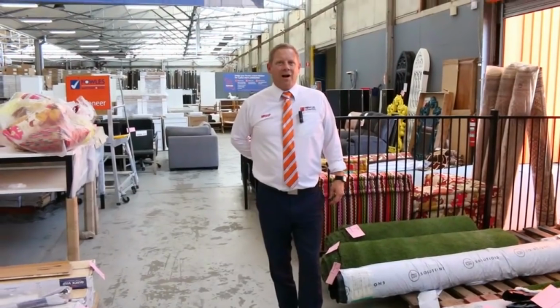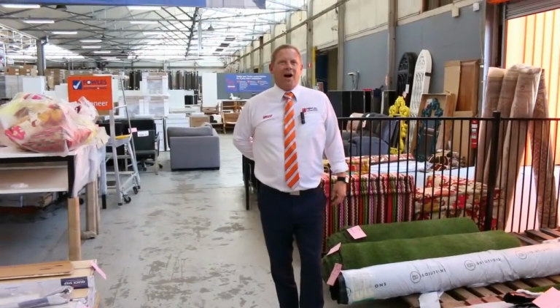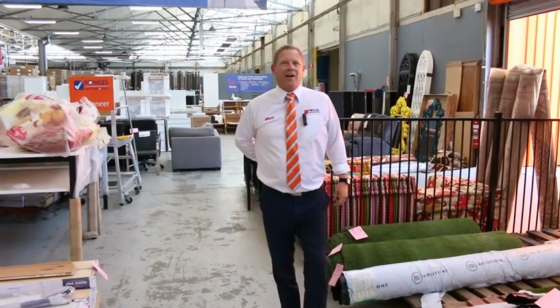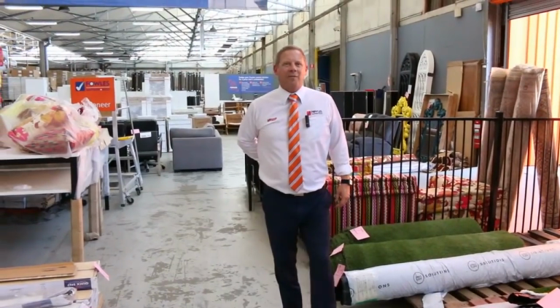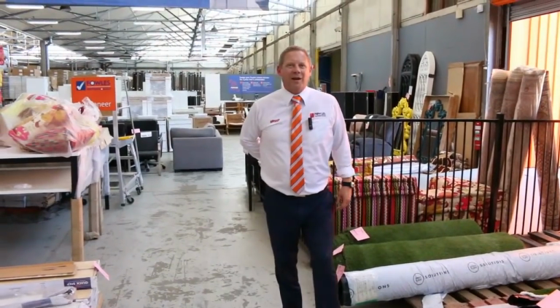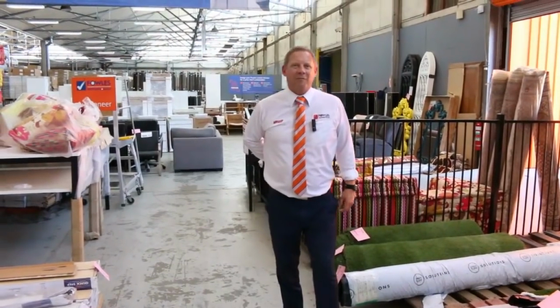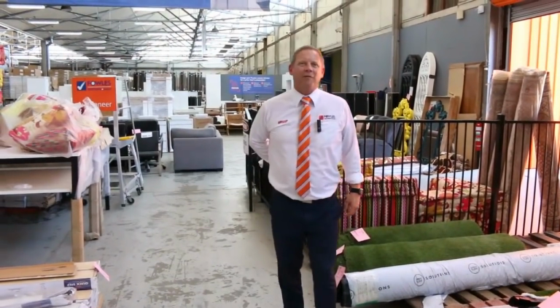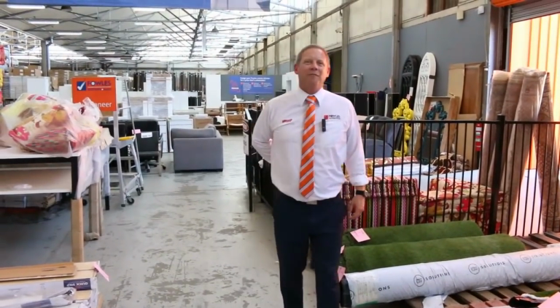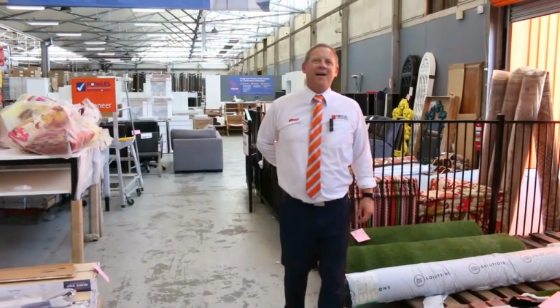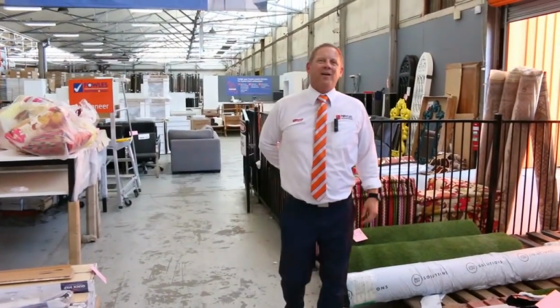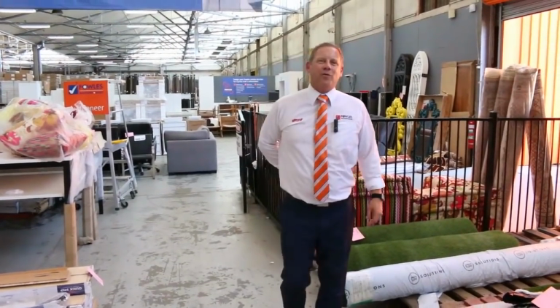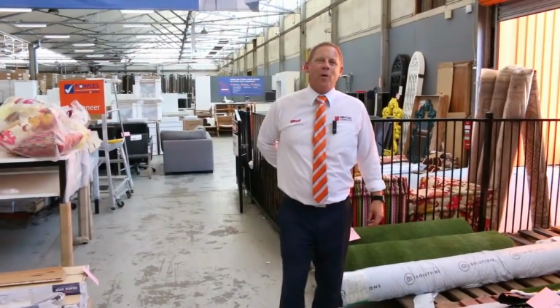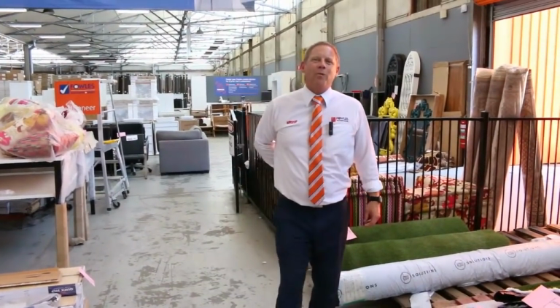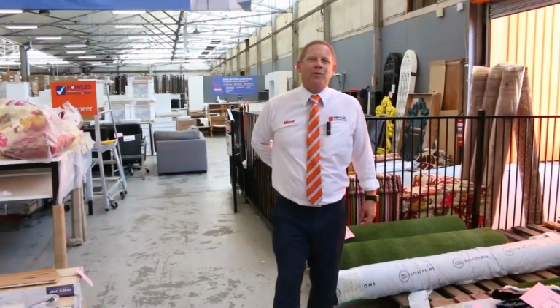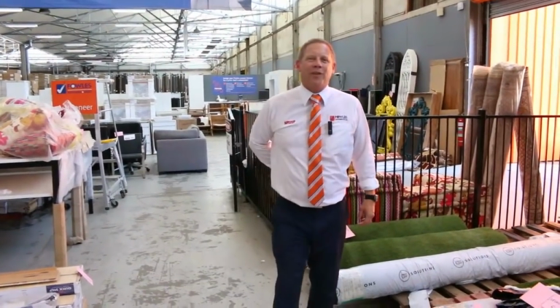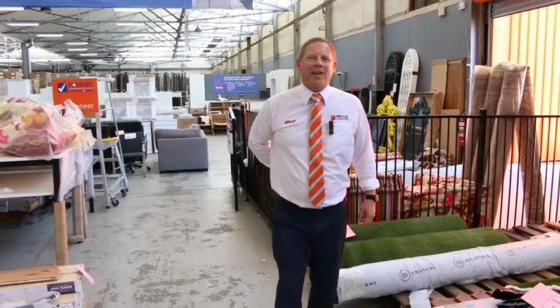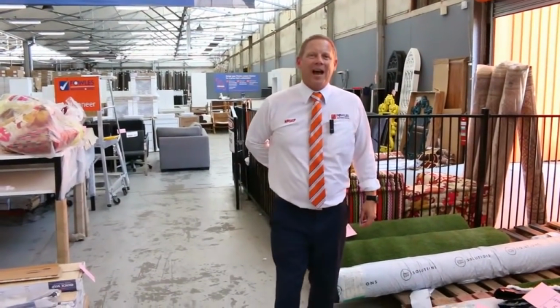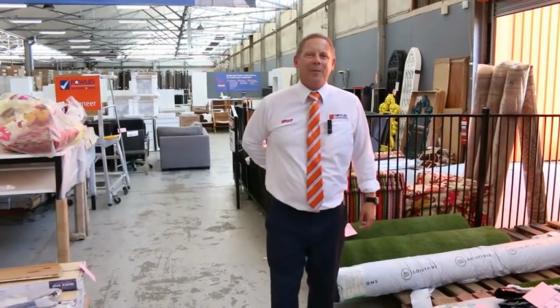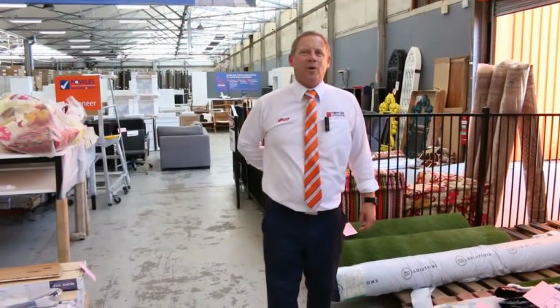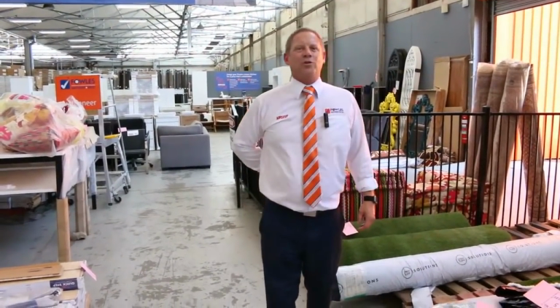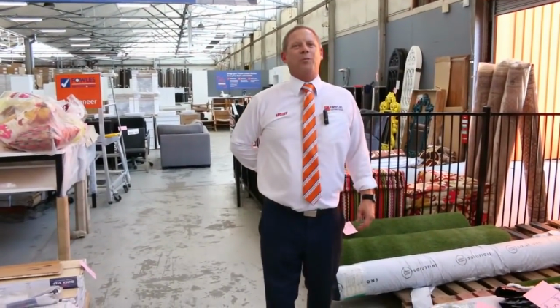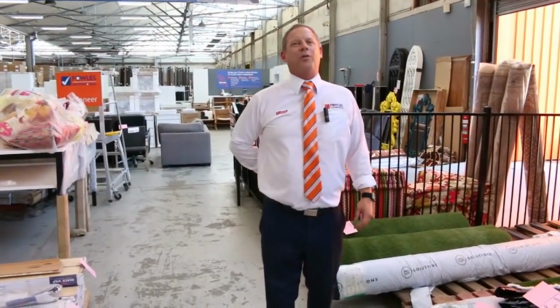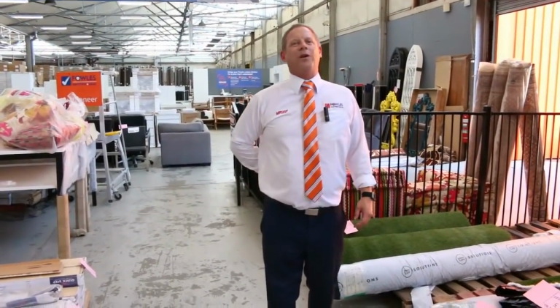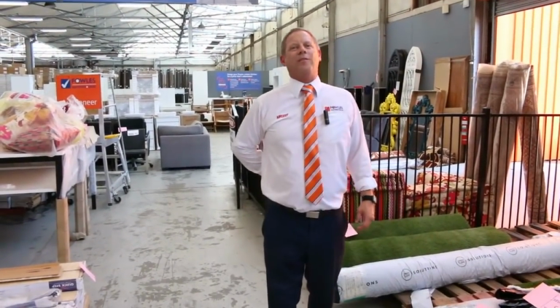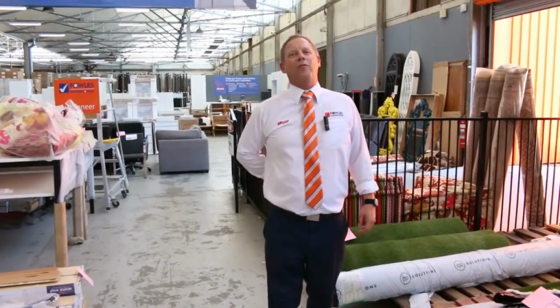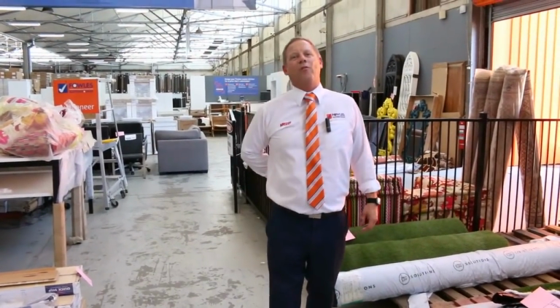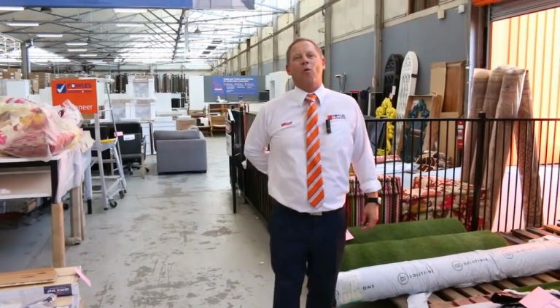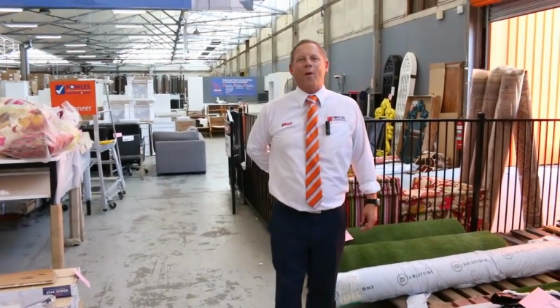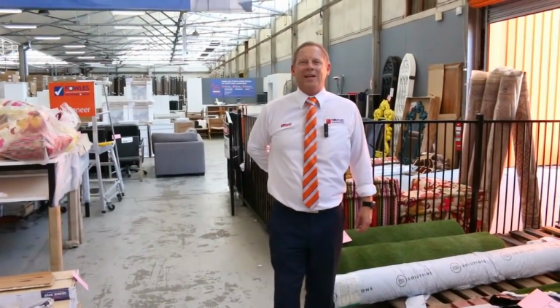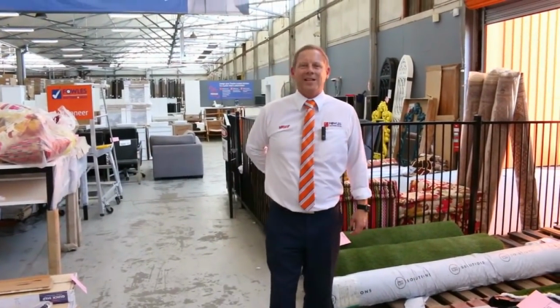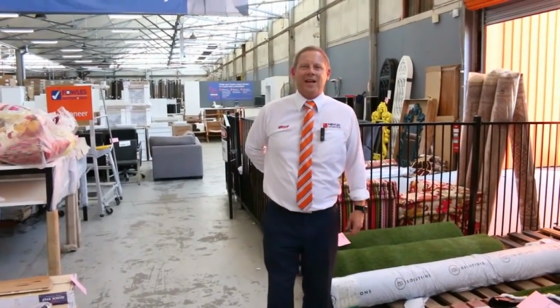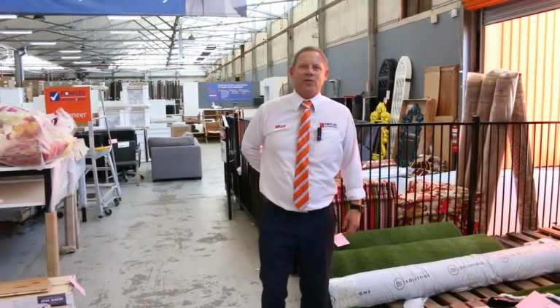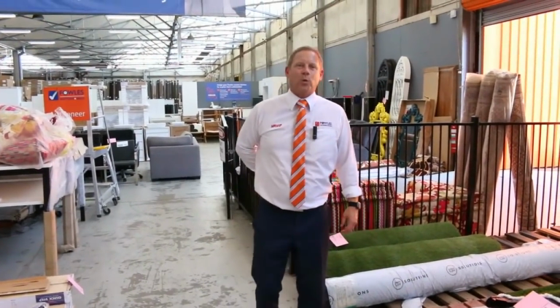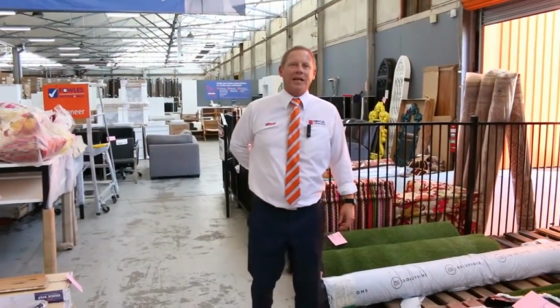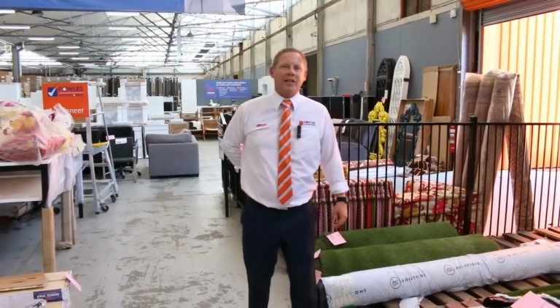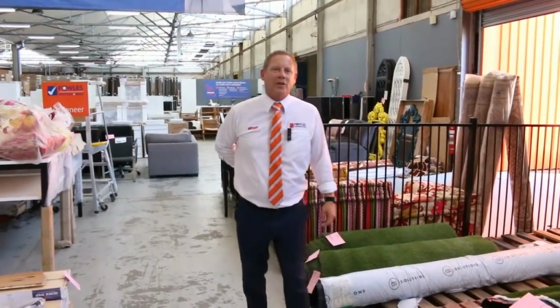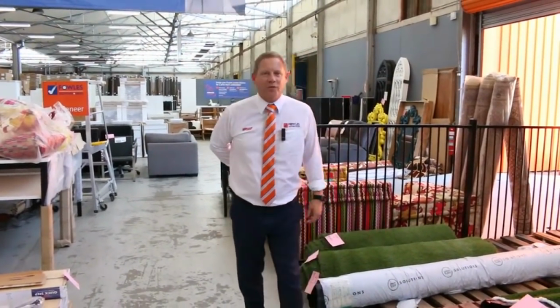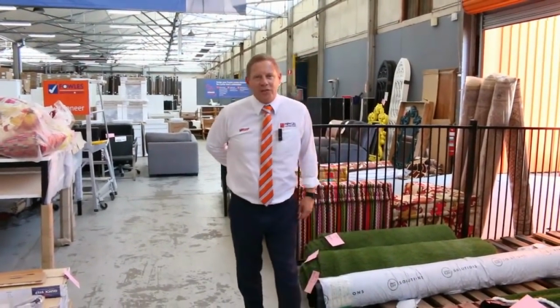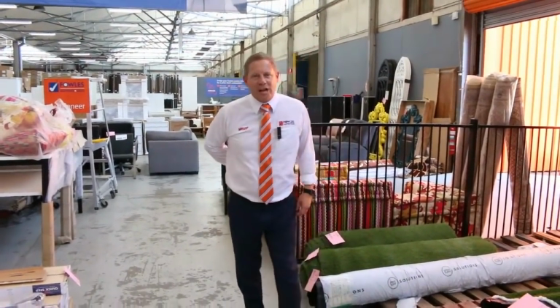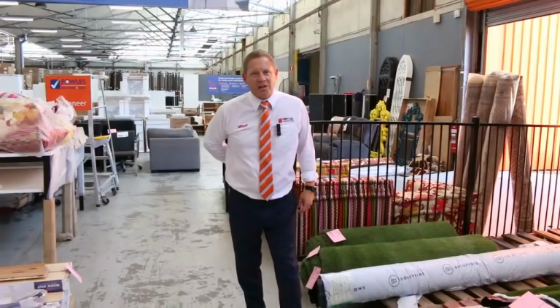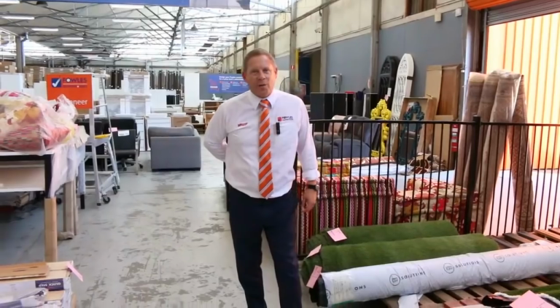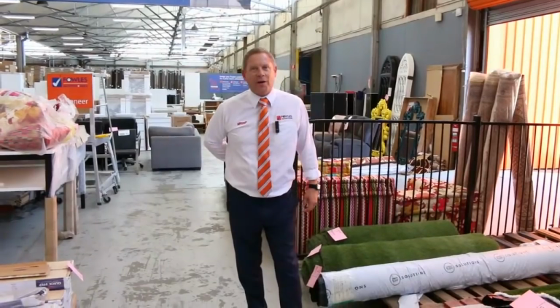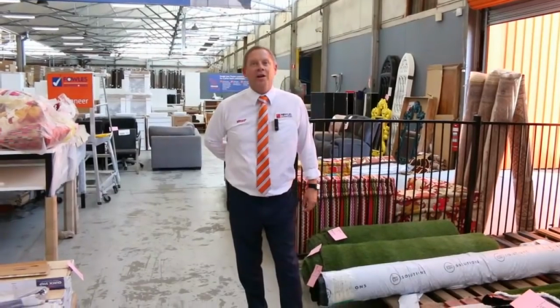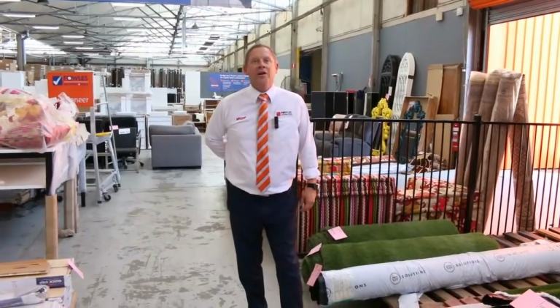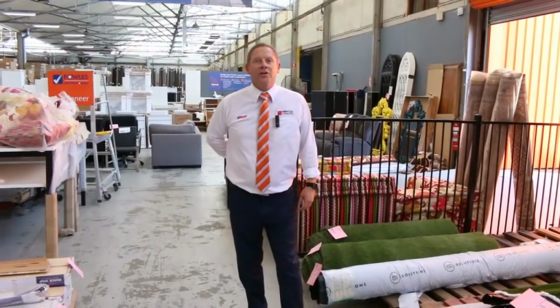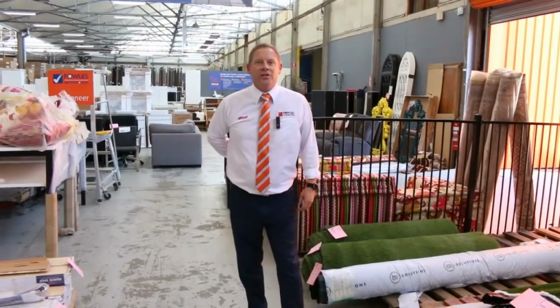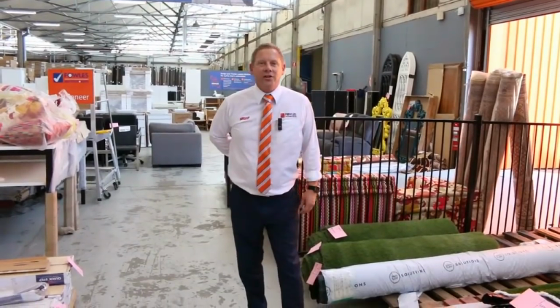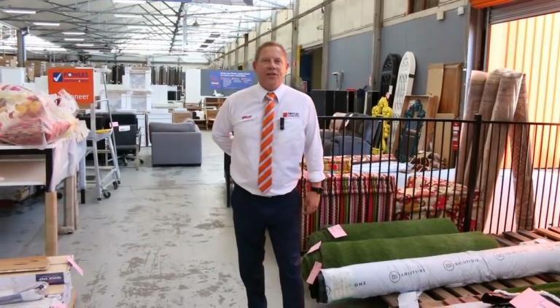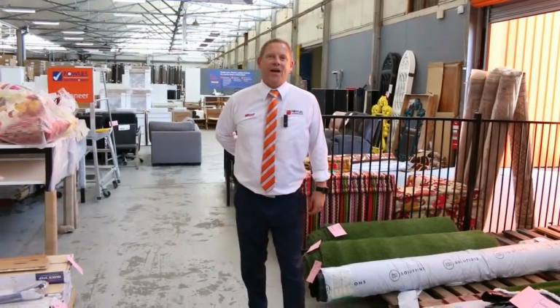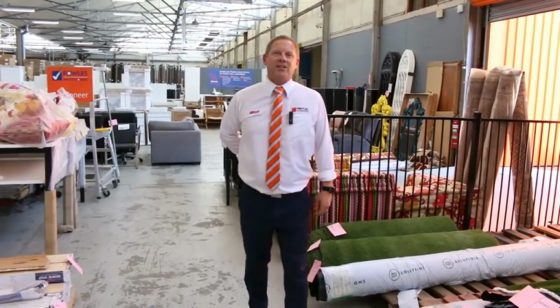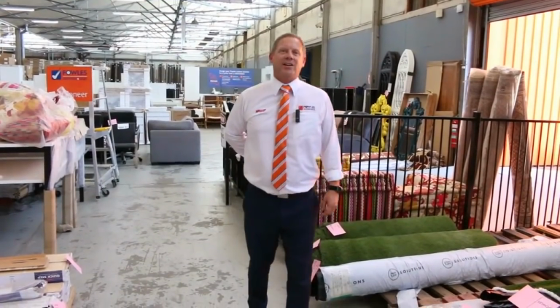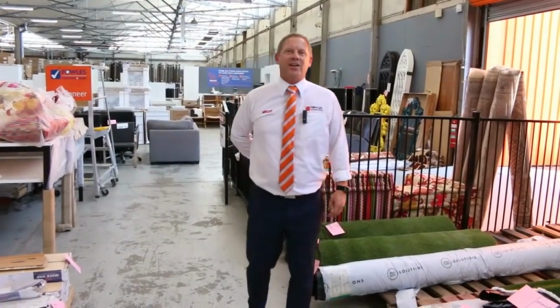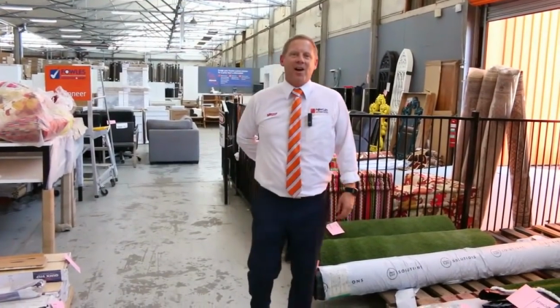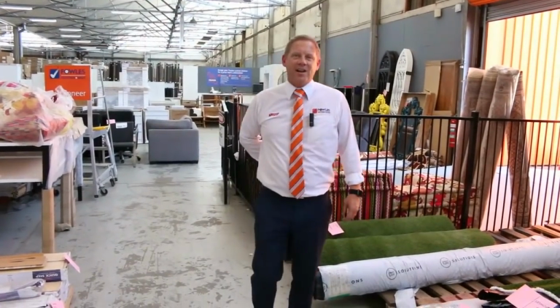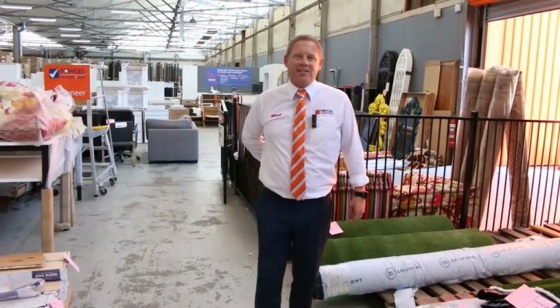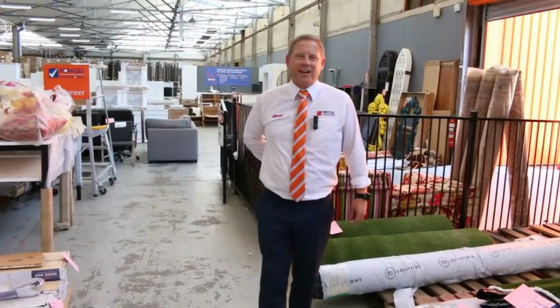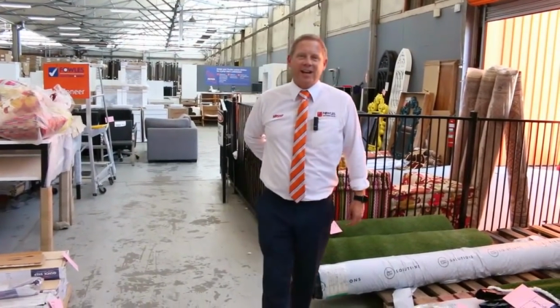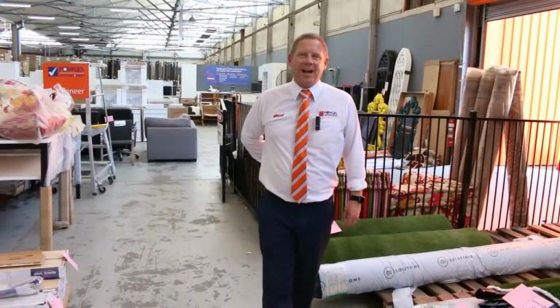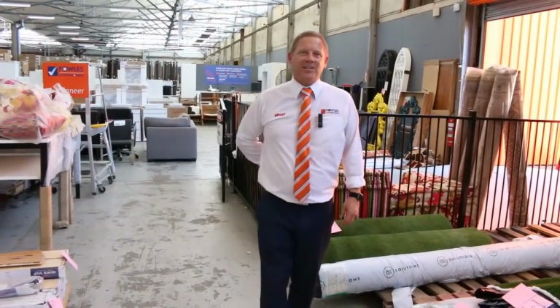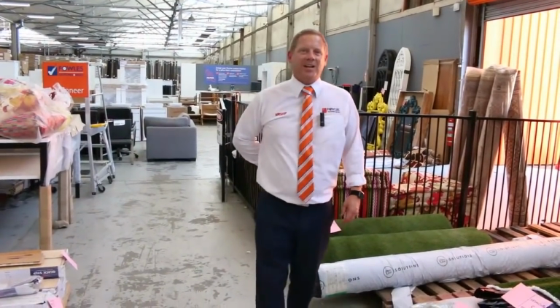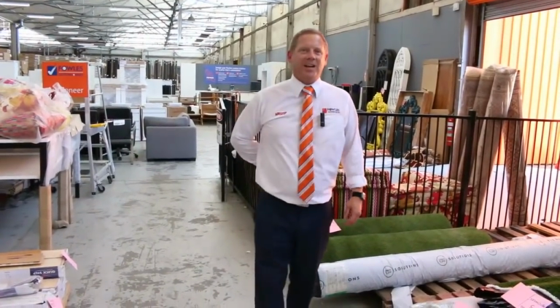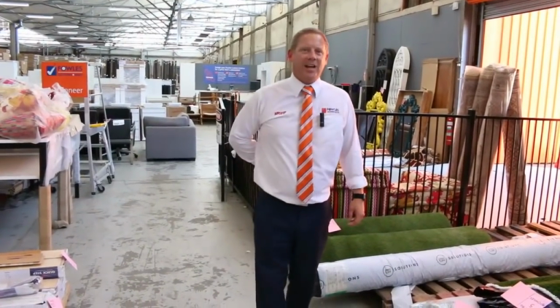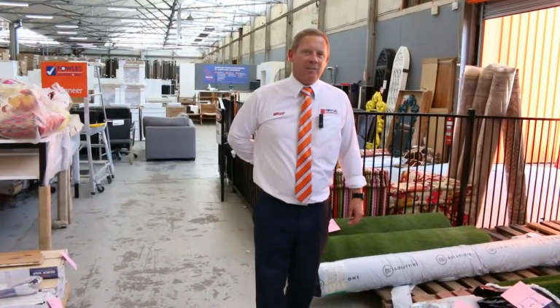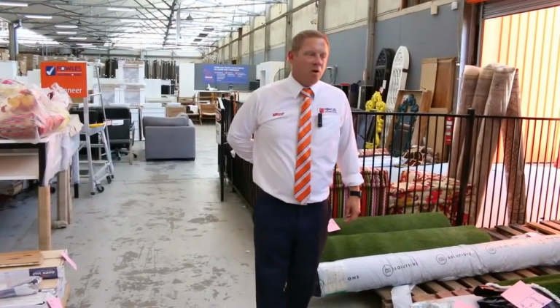Hi, I'm Liam from Fowles and welcome to the Carpet Auction preview for Wednesday the 23rd of January 2019 at 10am.